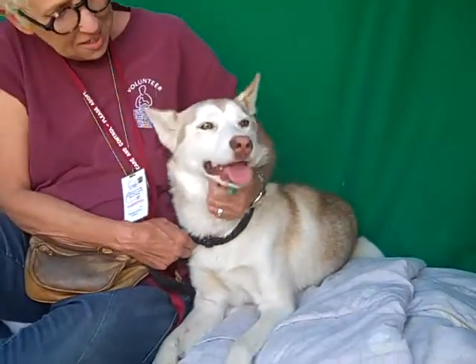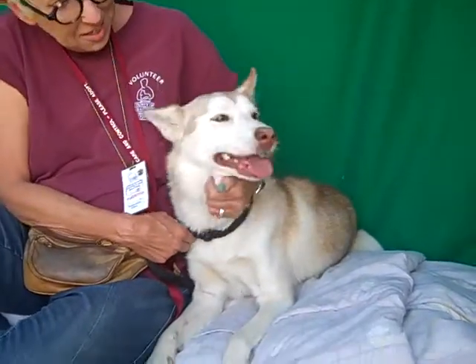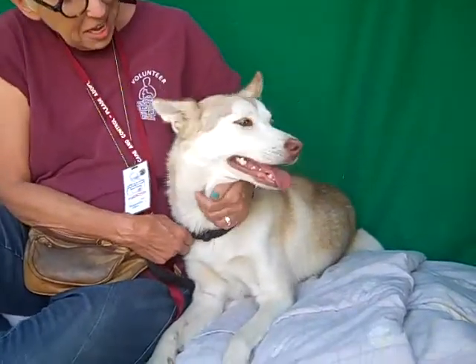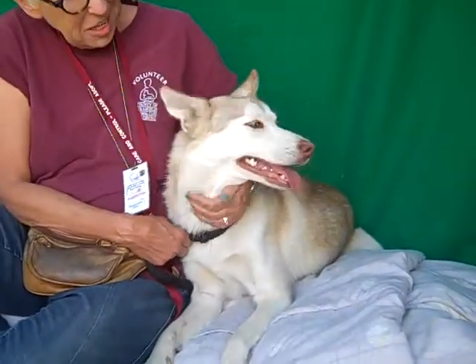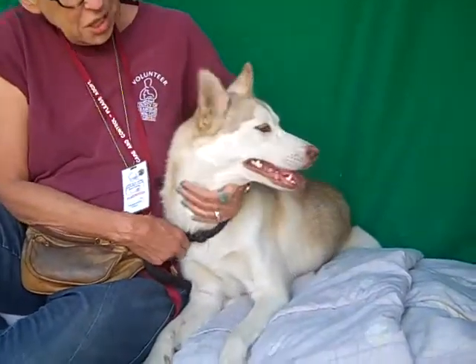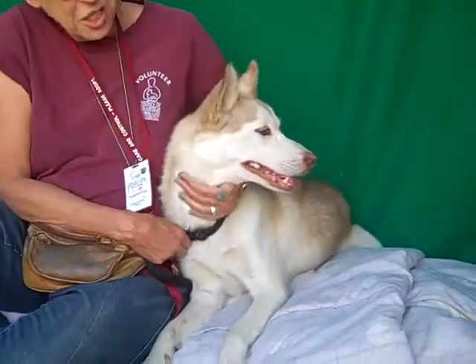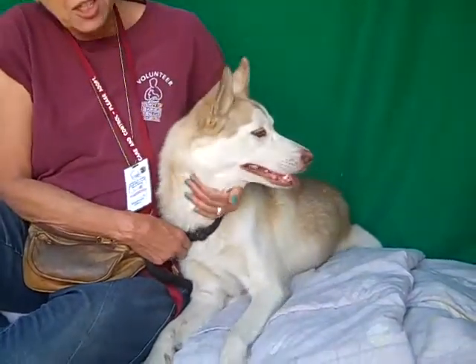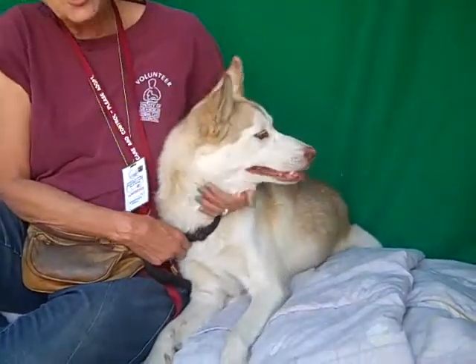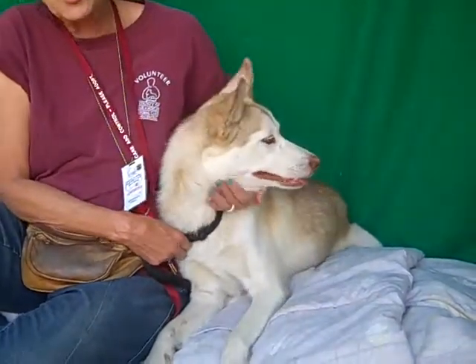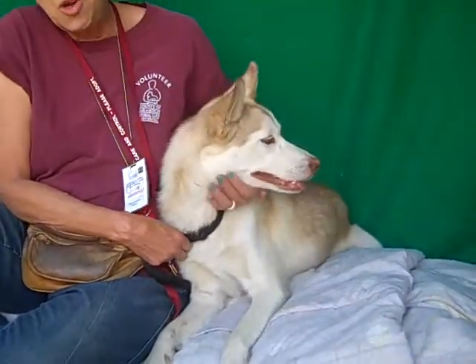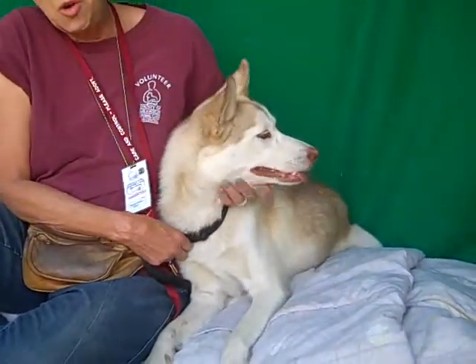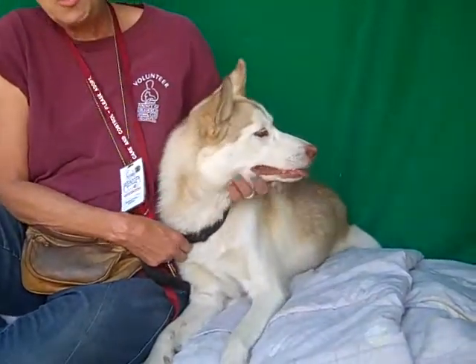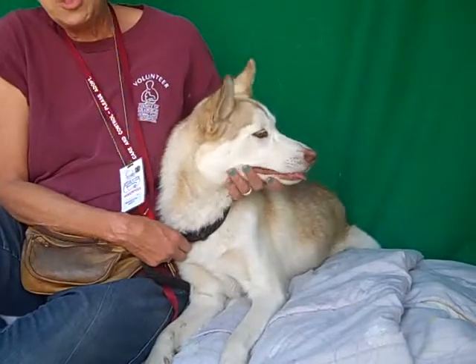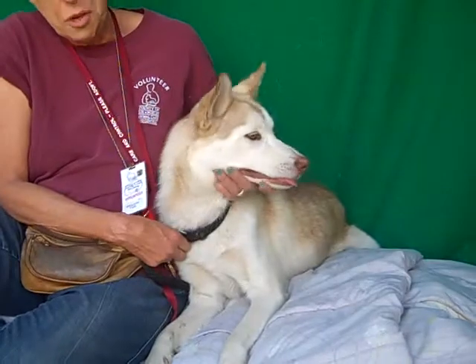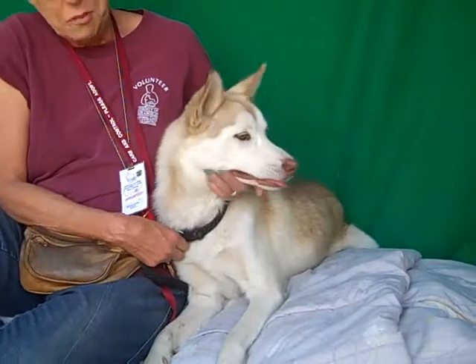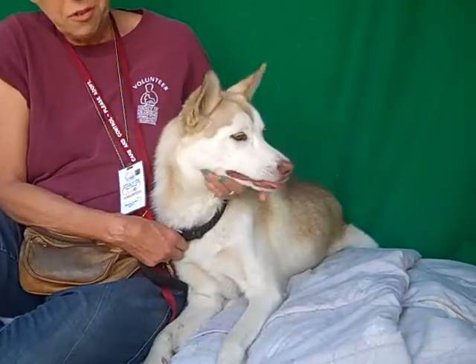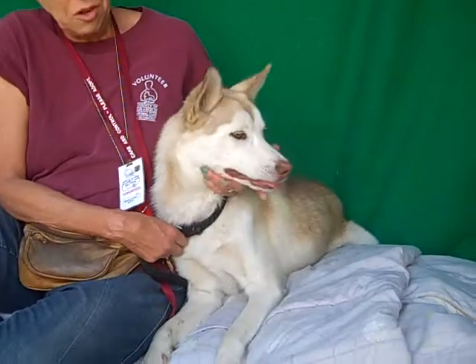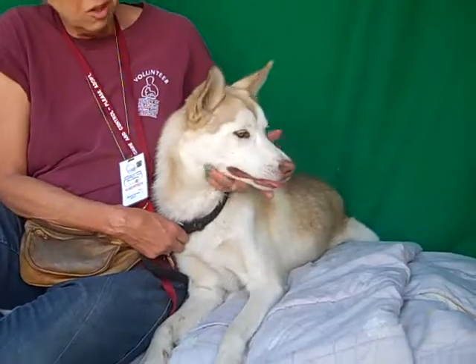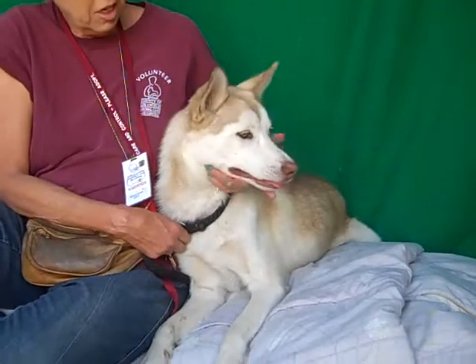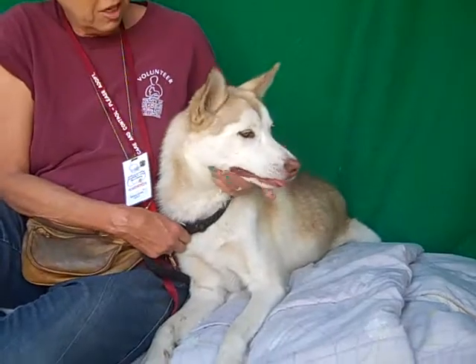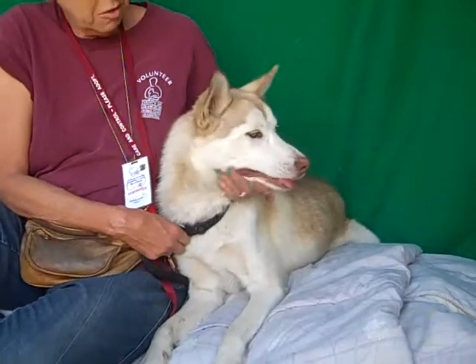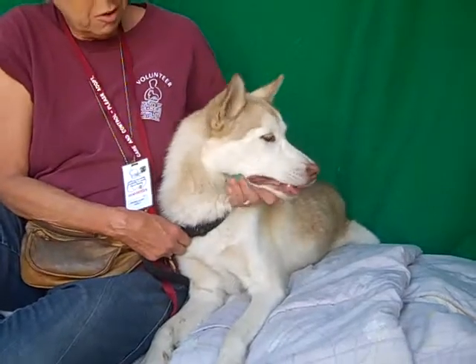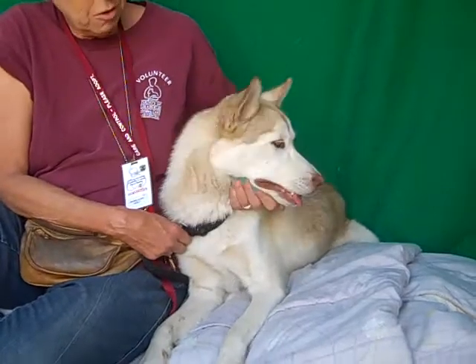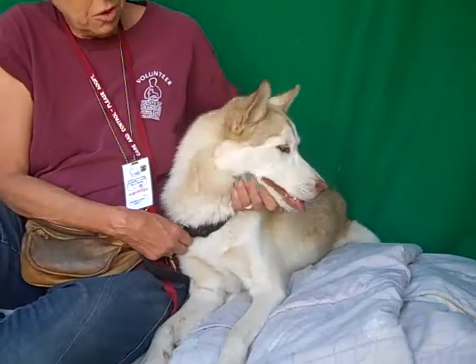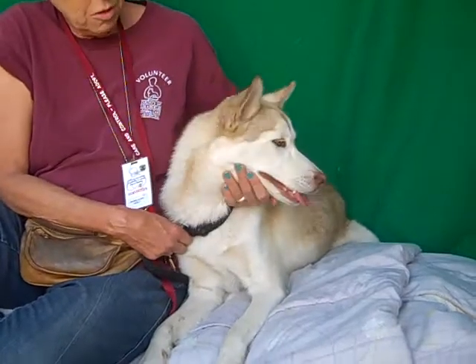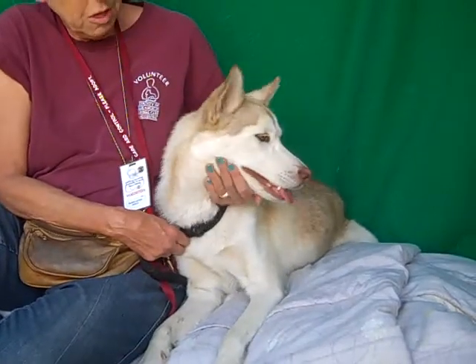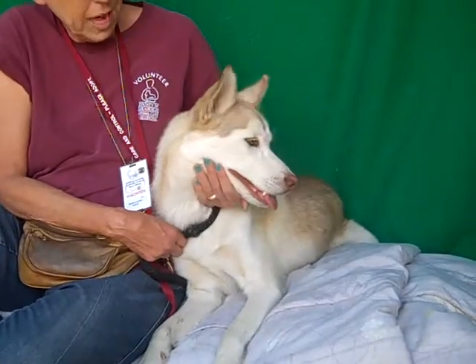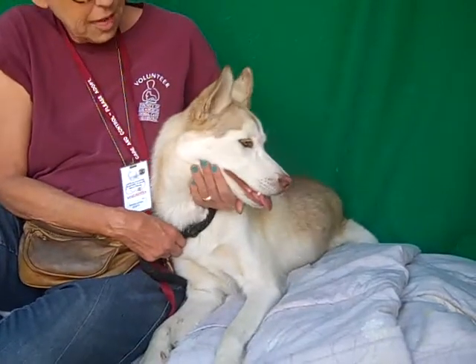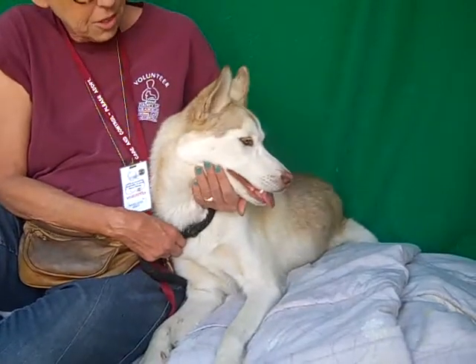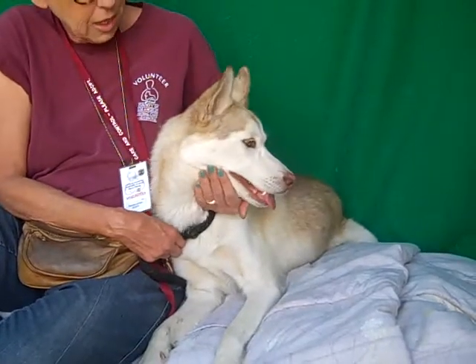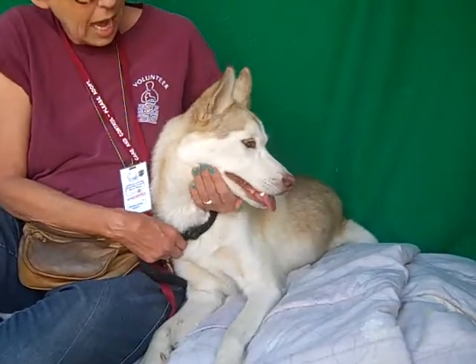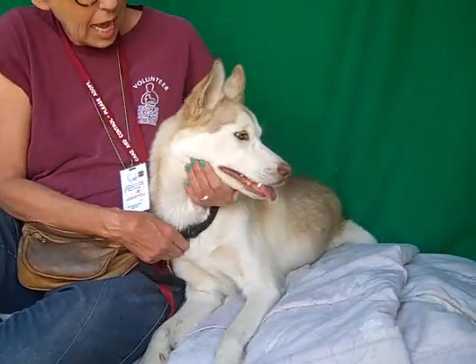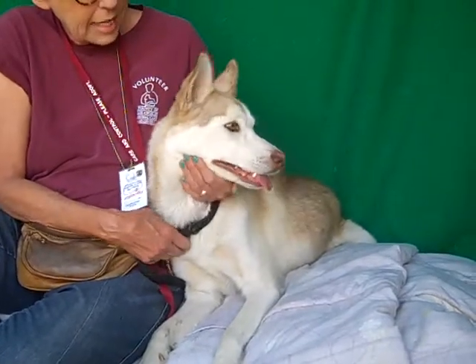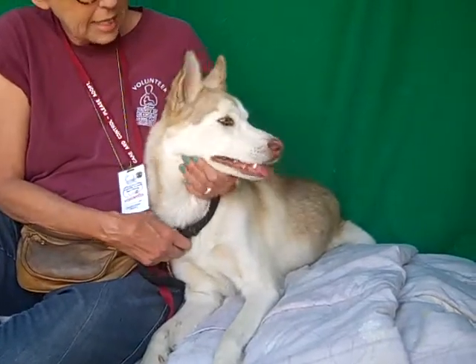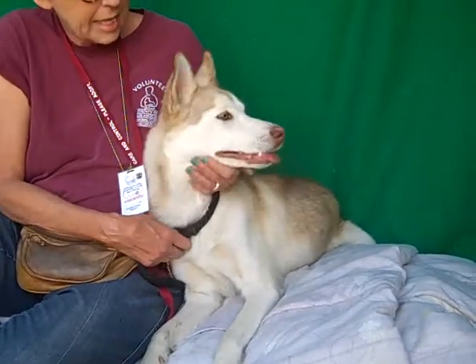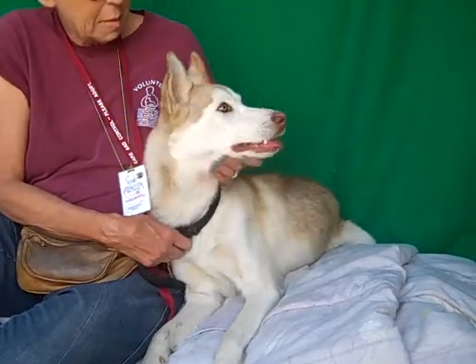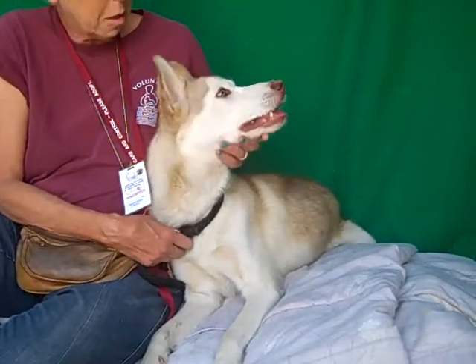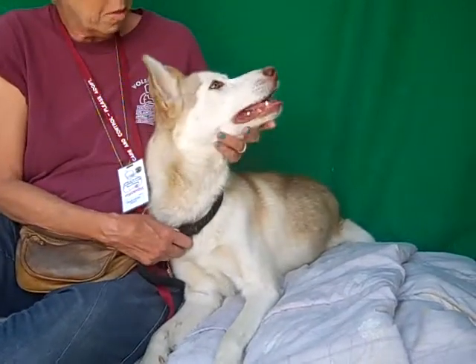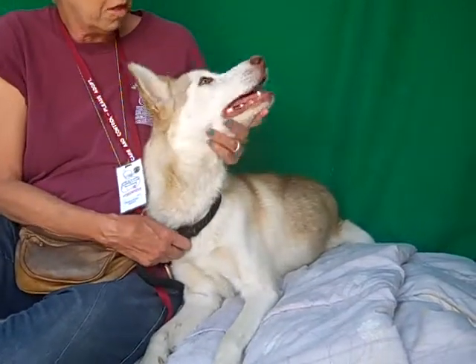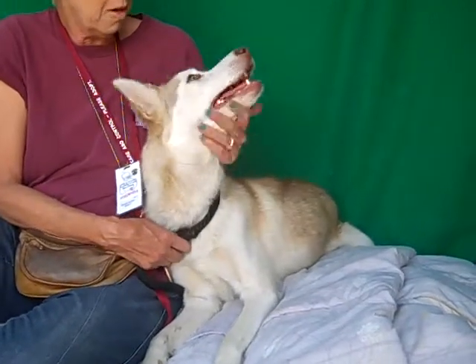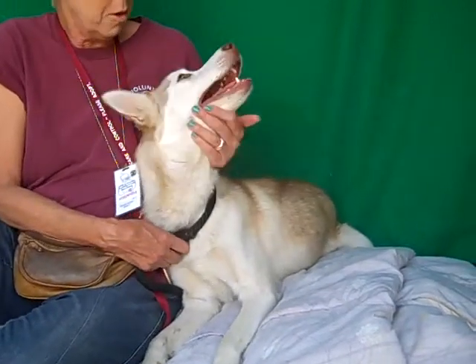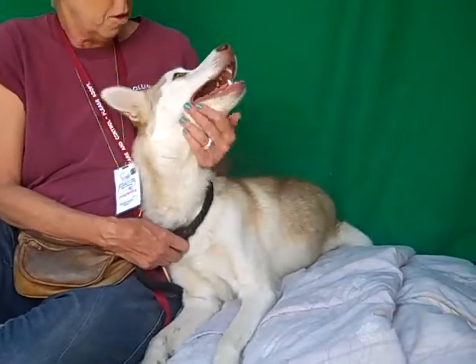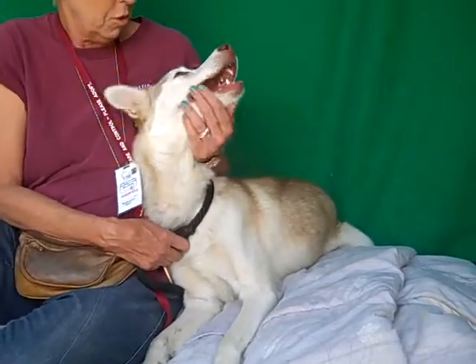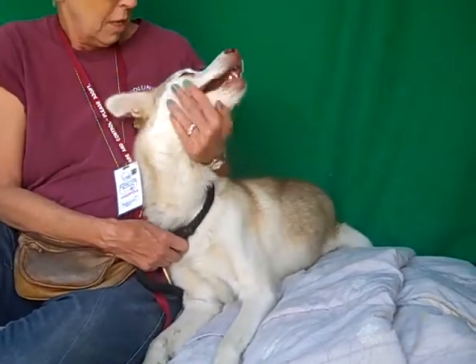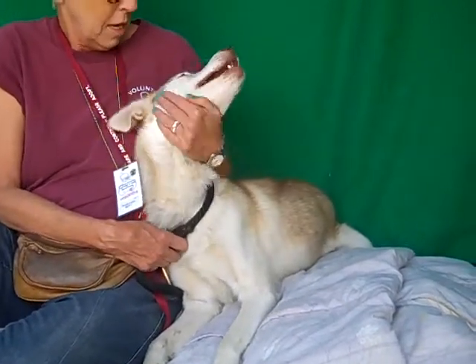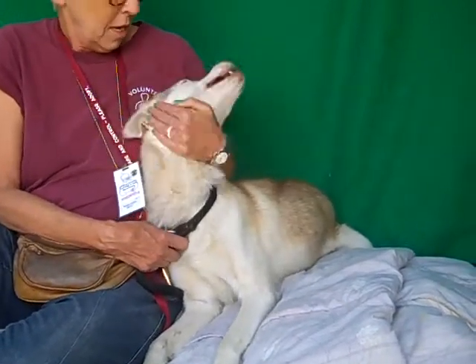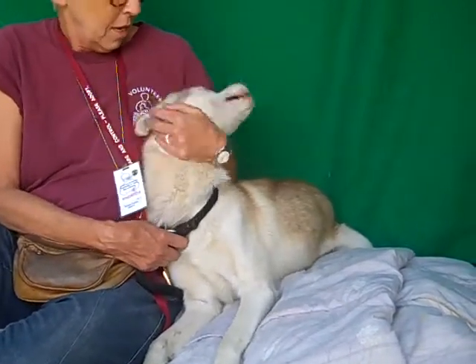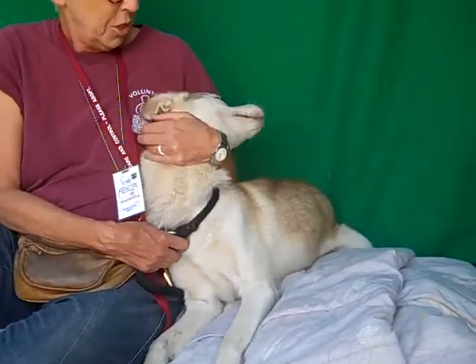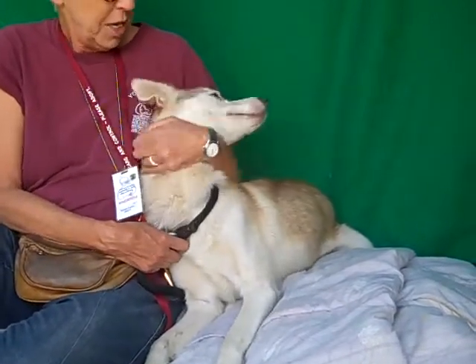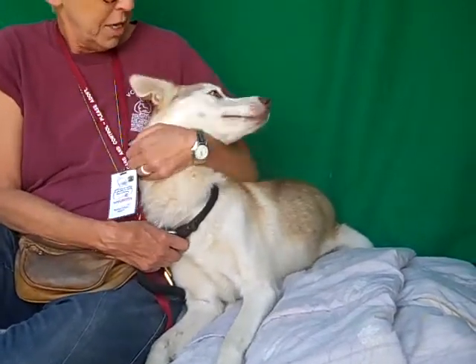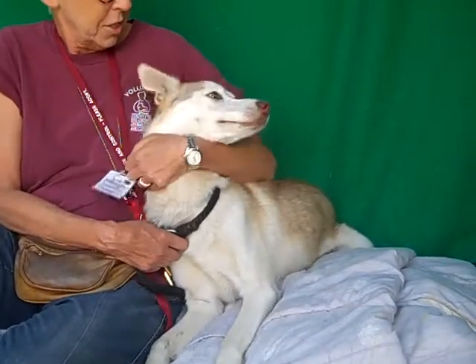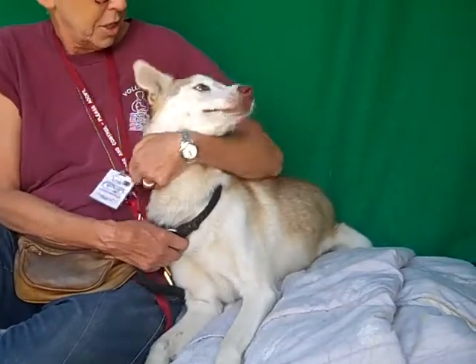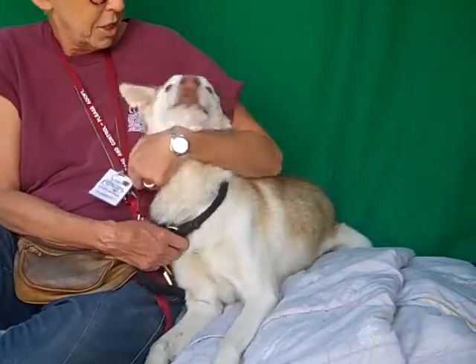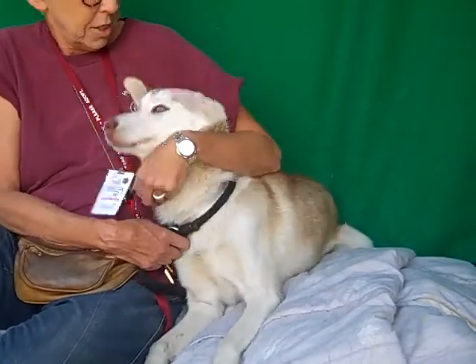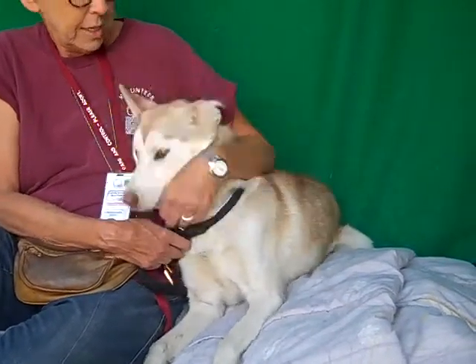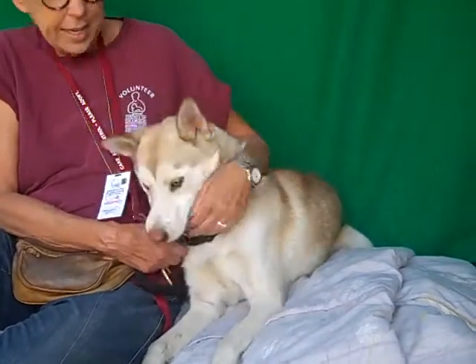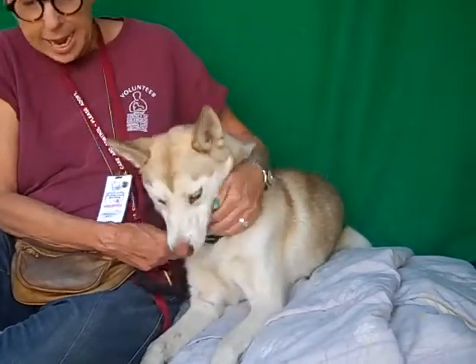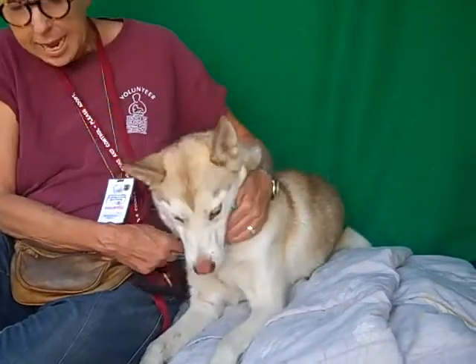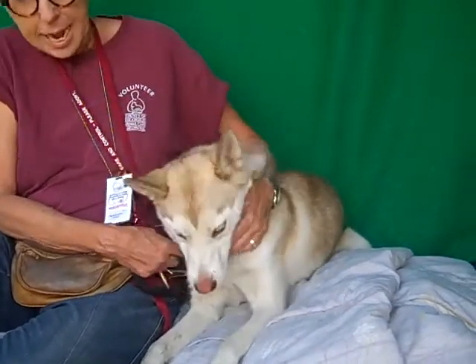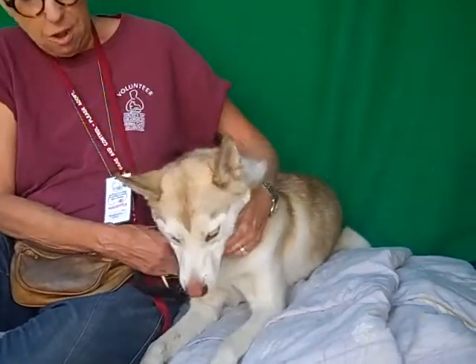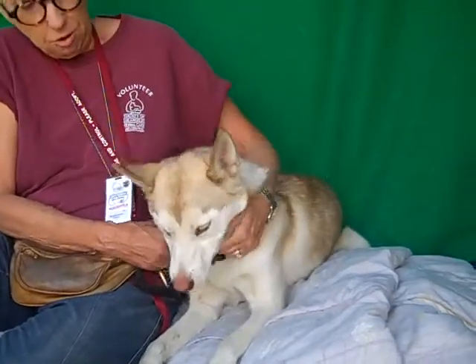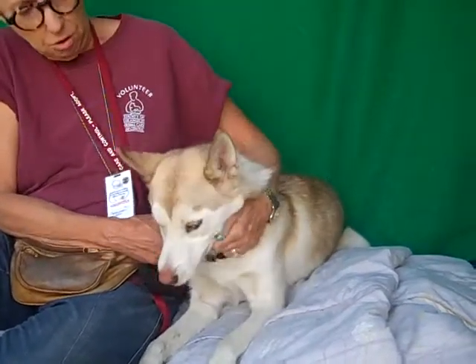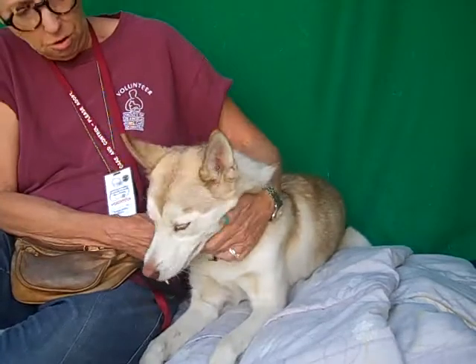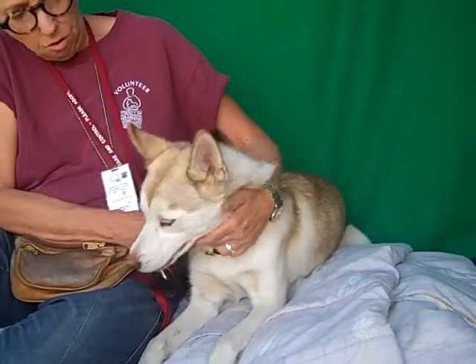And she is so beautiful — hazel eyes and that bubblegum nose. She is a standout girl.